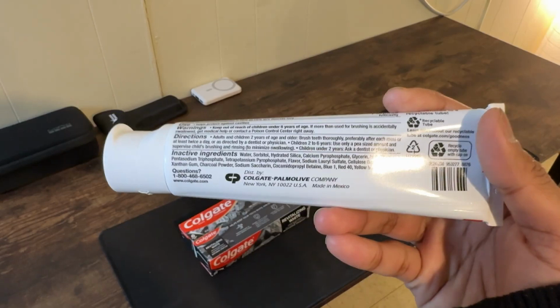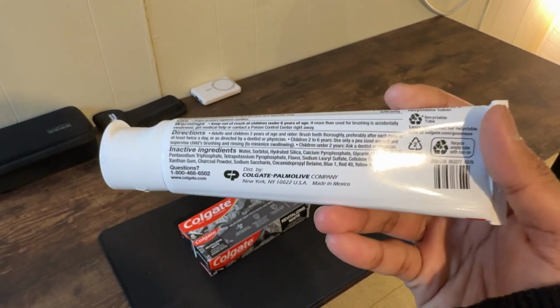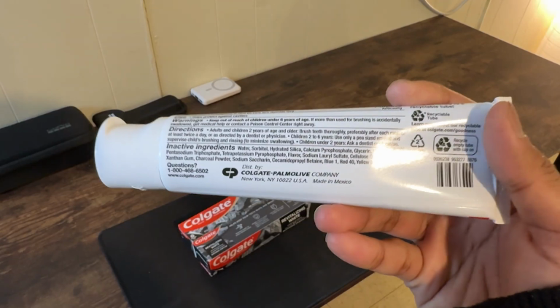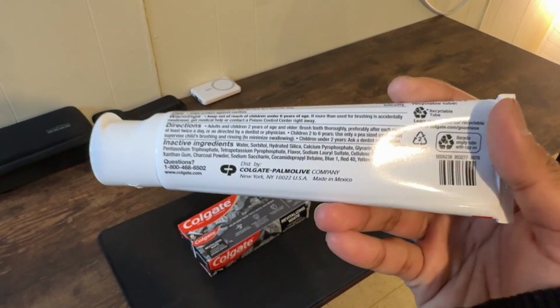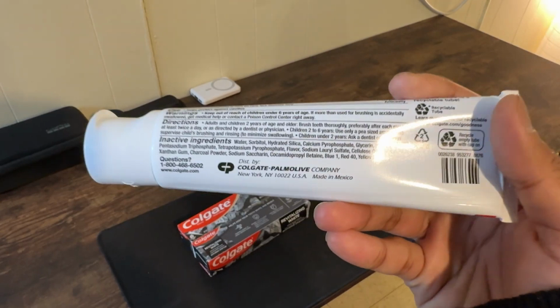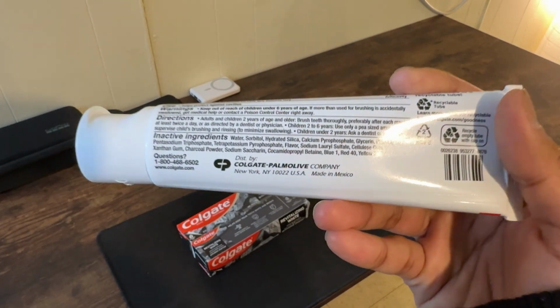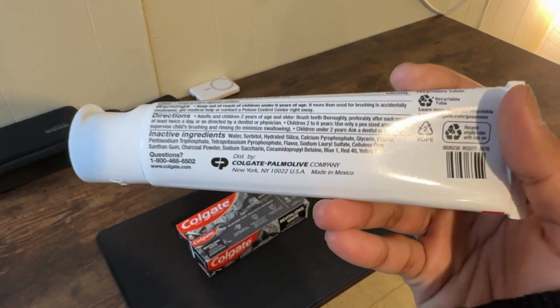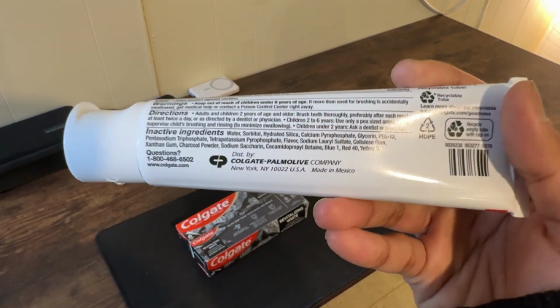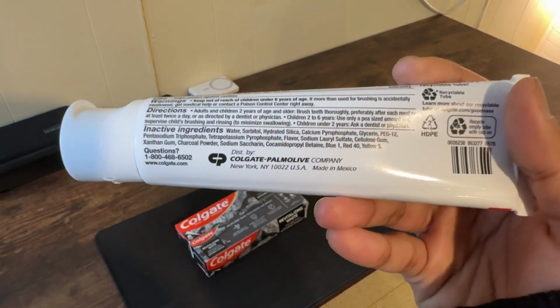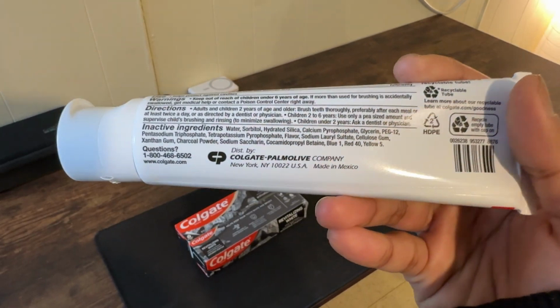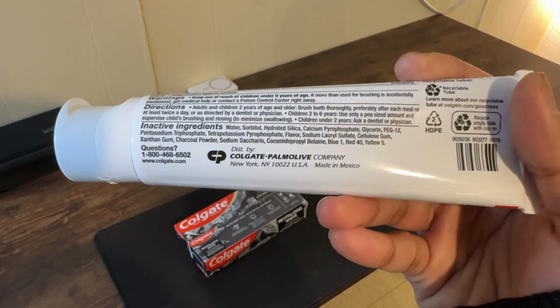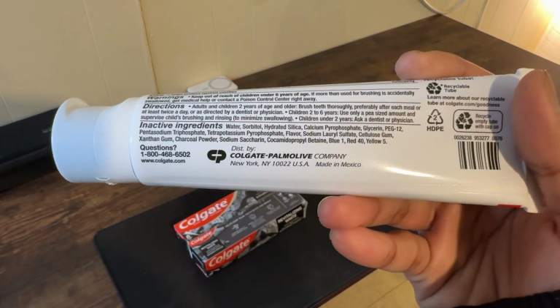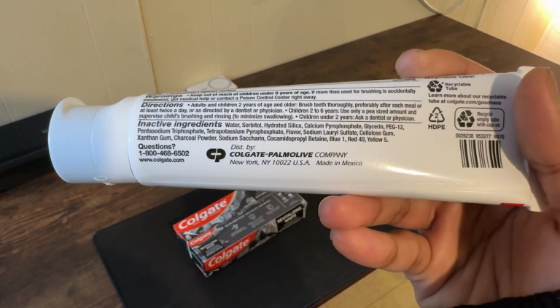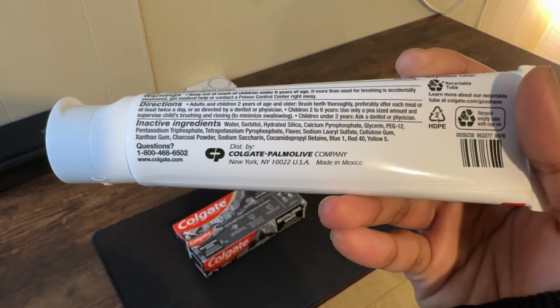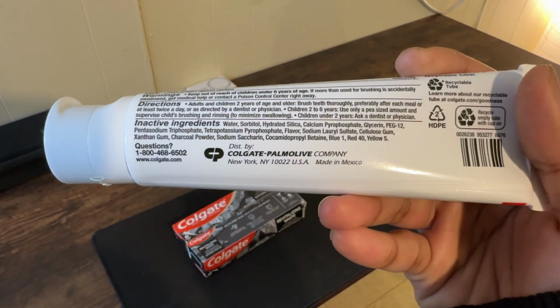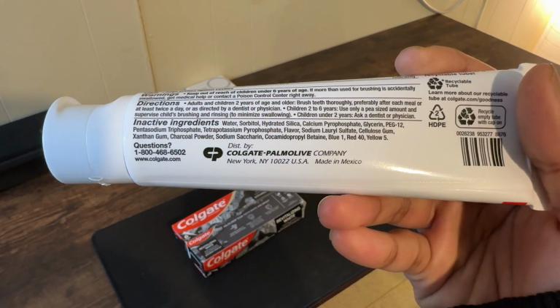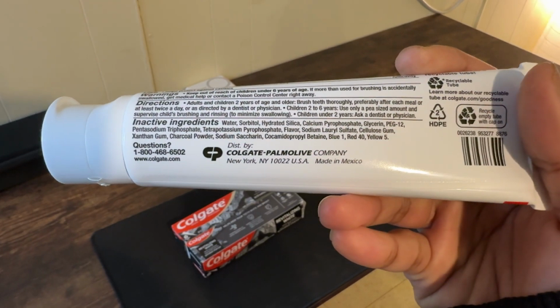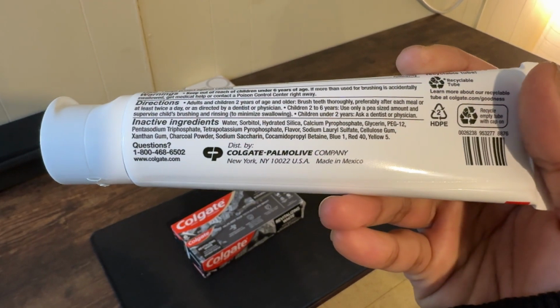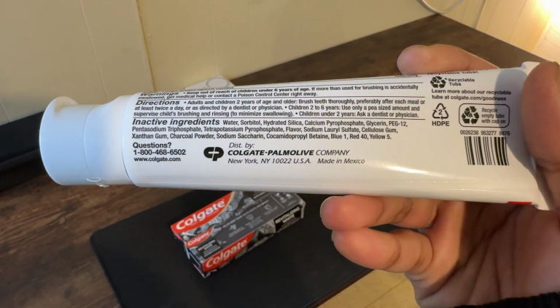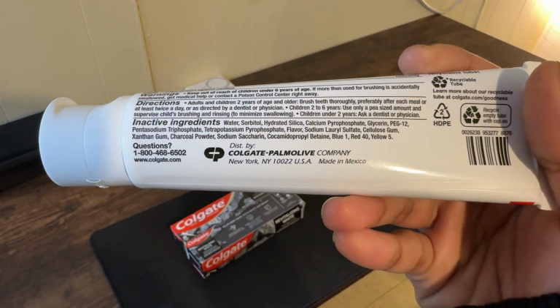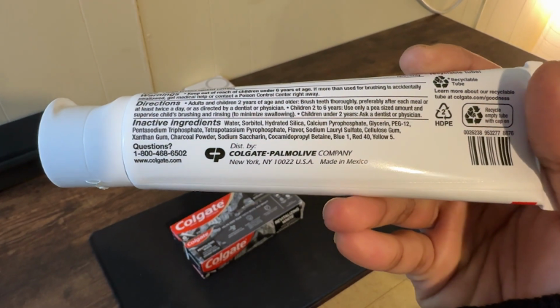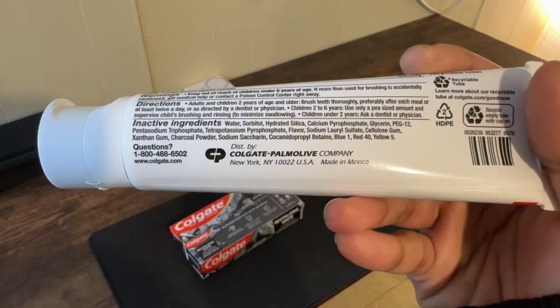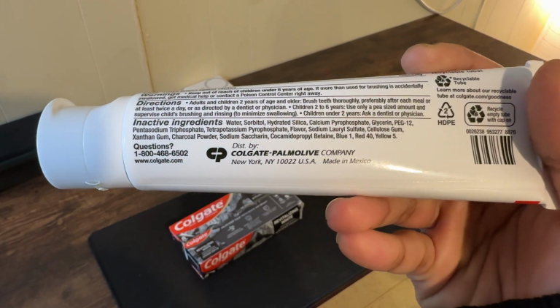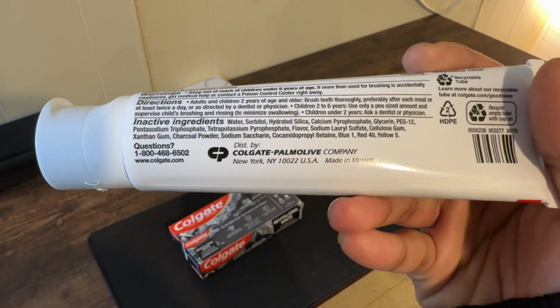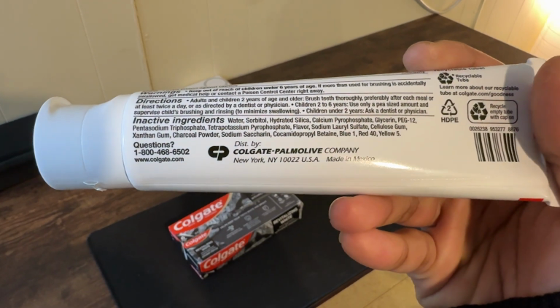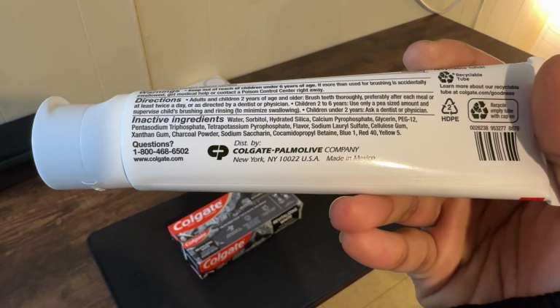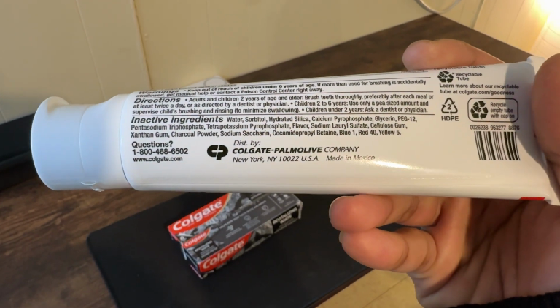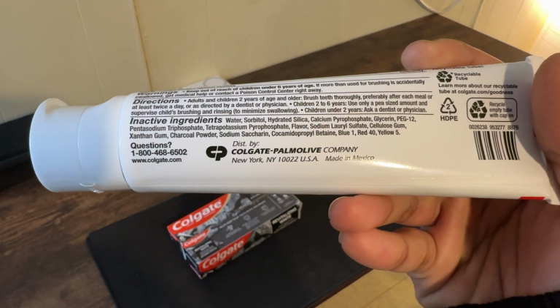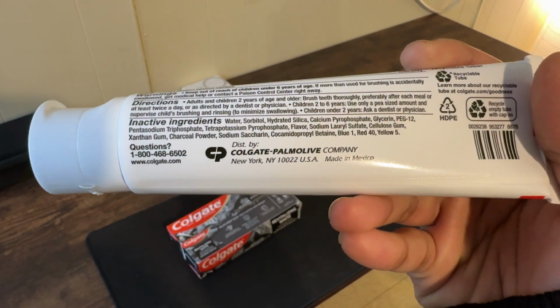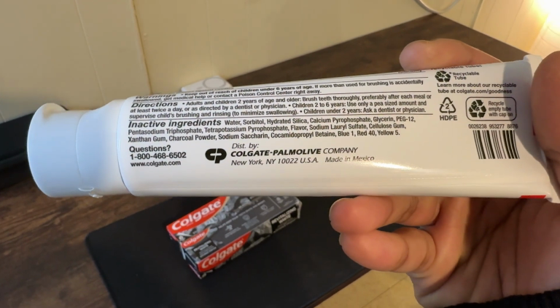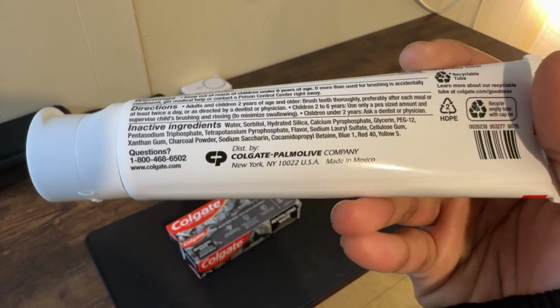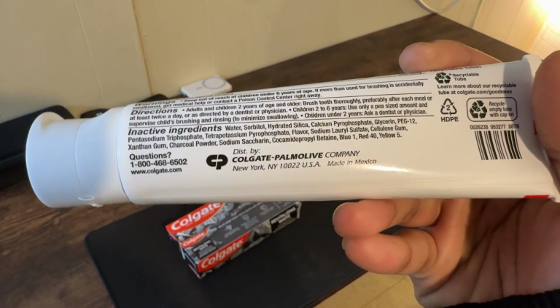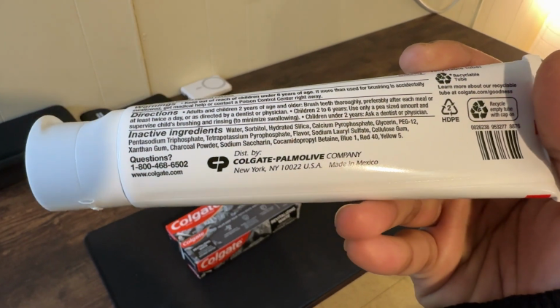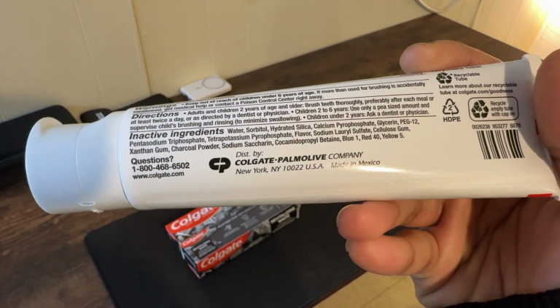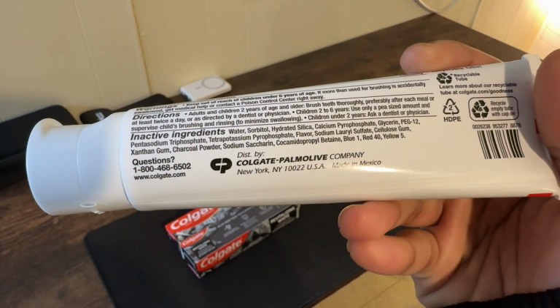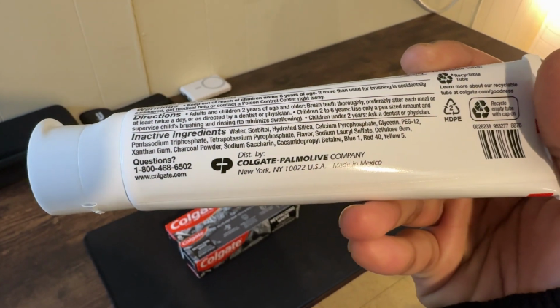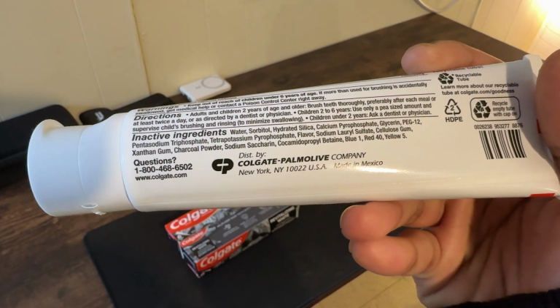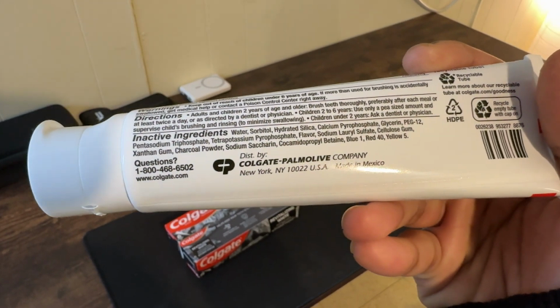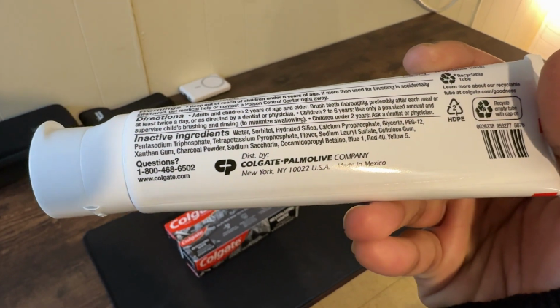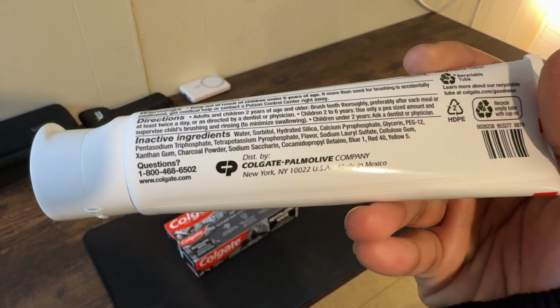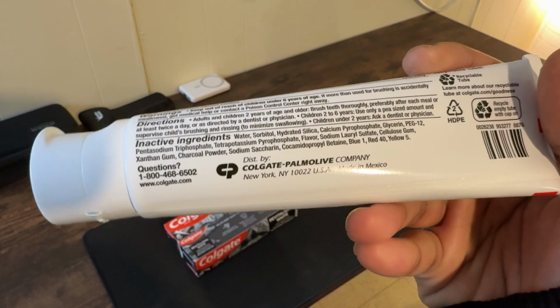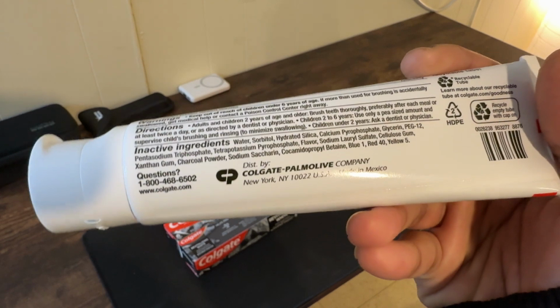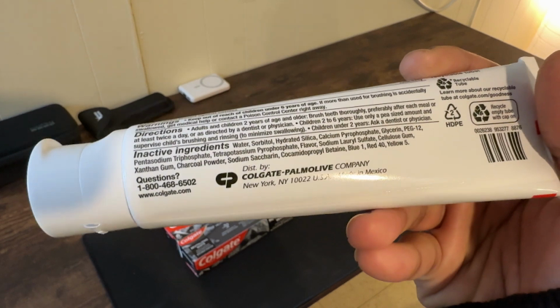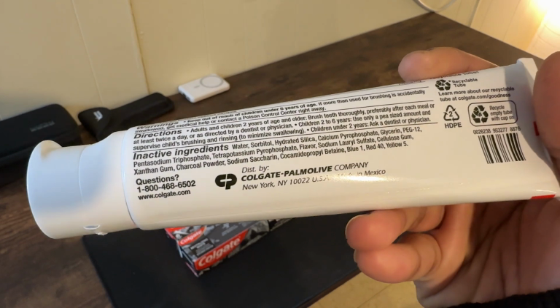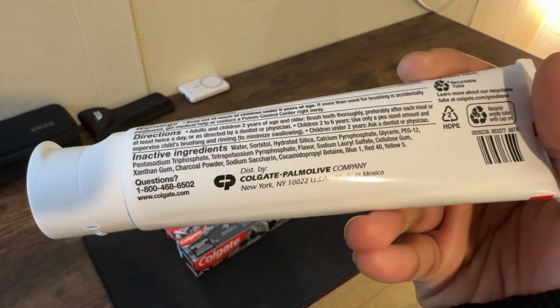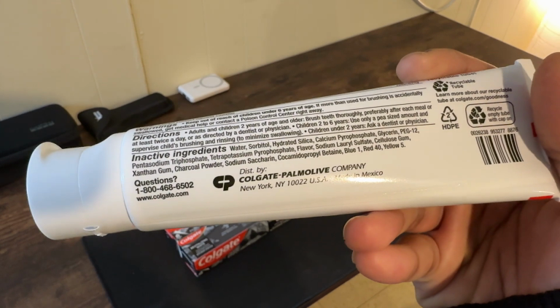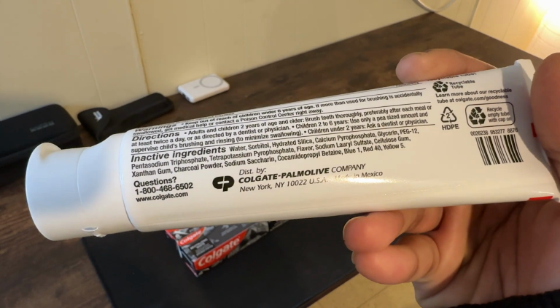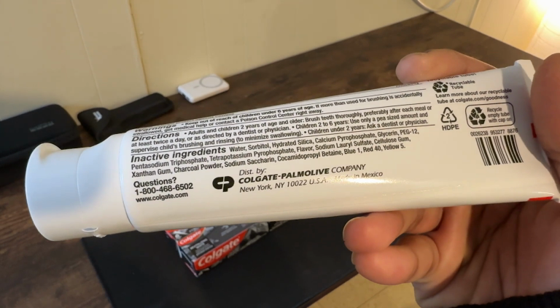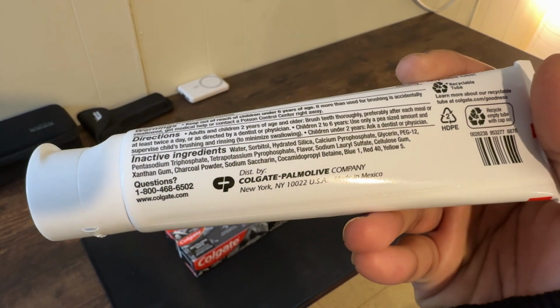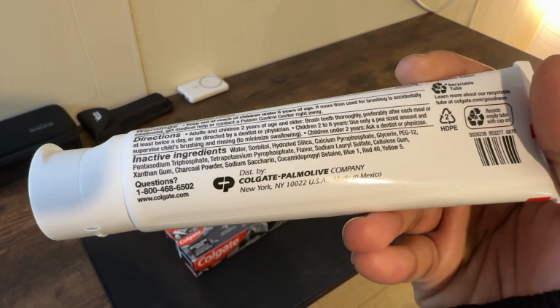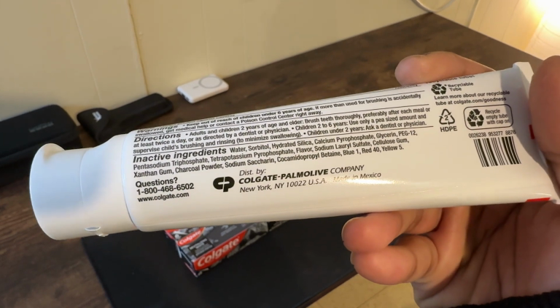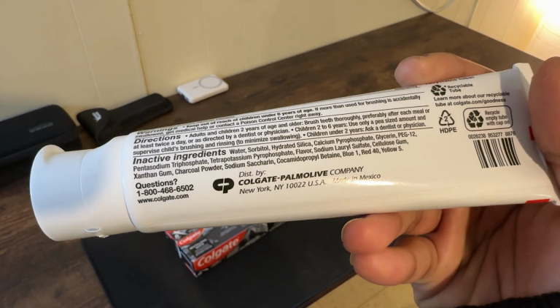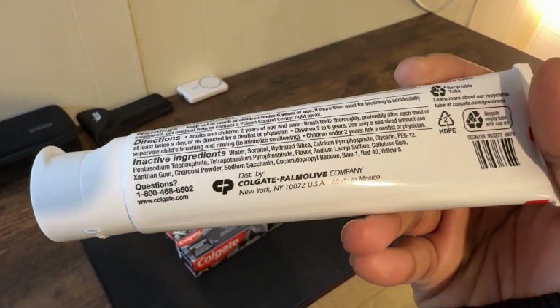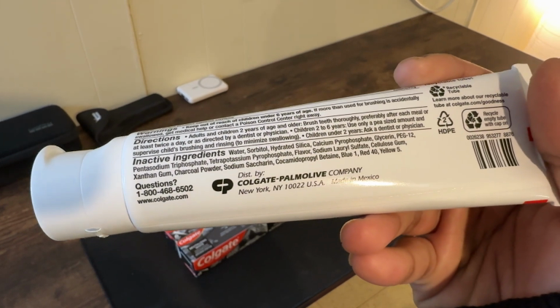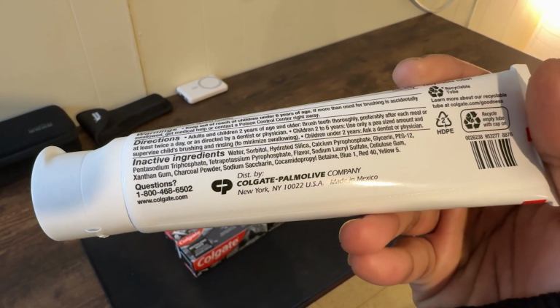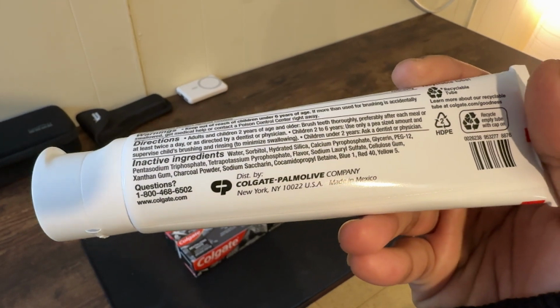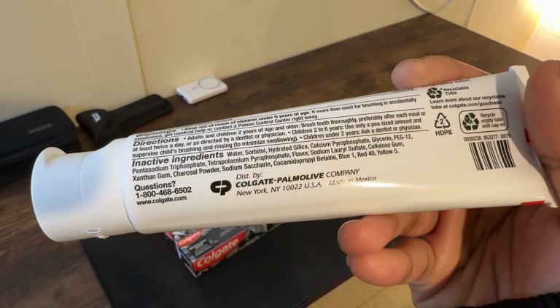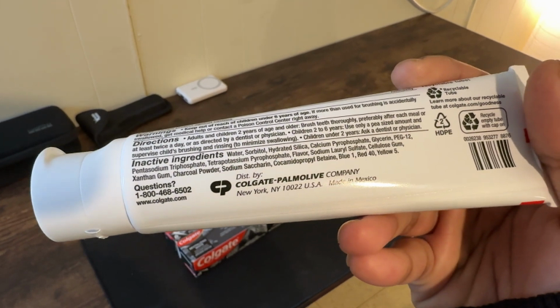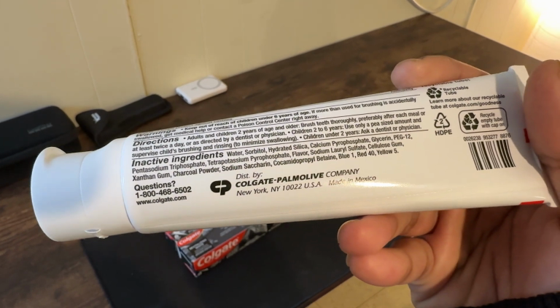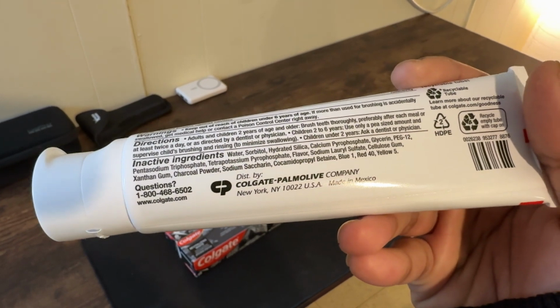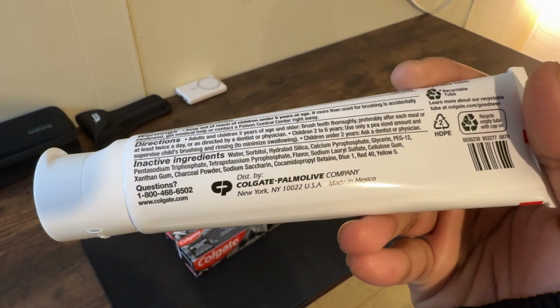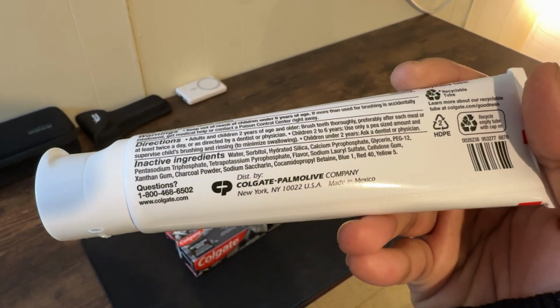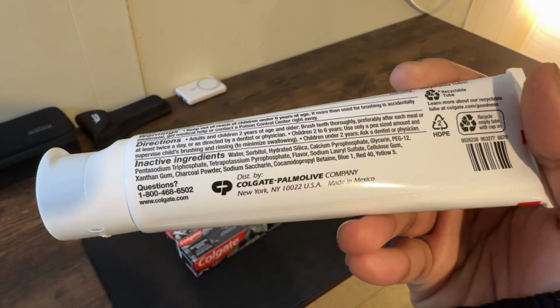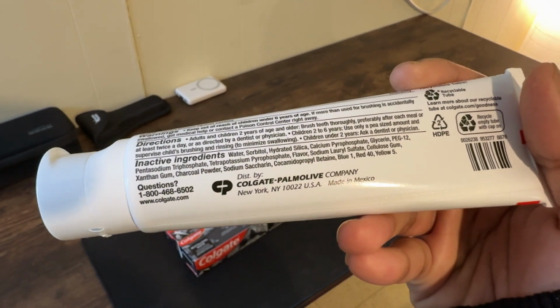Plus it's vegan. If you're into picking products that match your ethical views, you'll appreciate that this toothpaste checks that box.